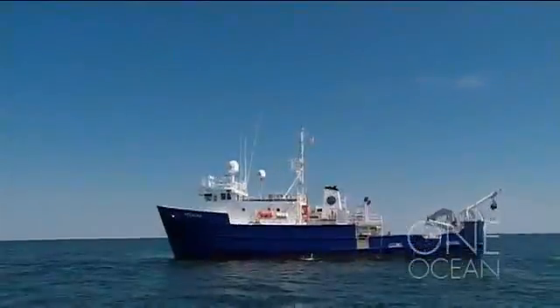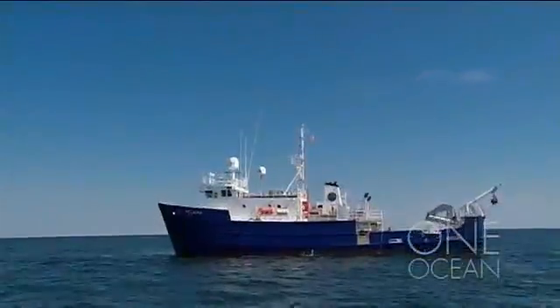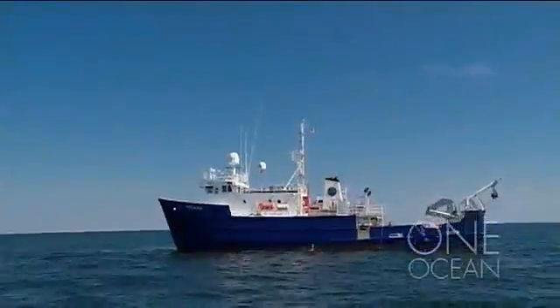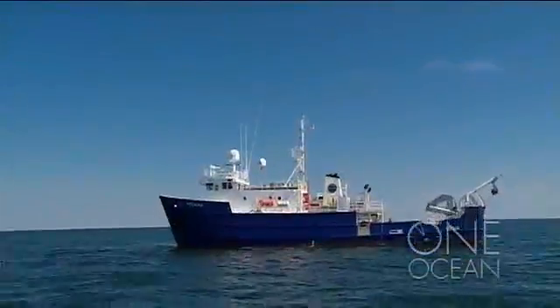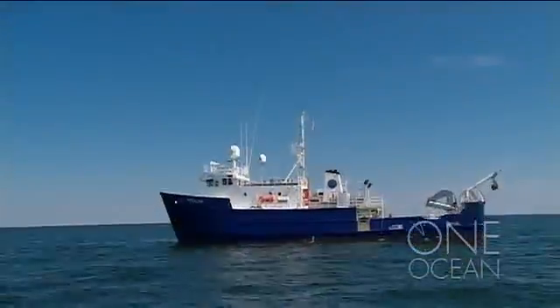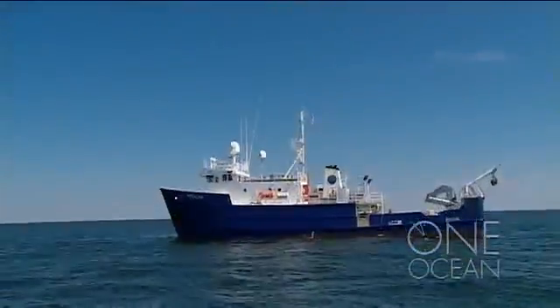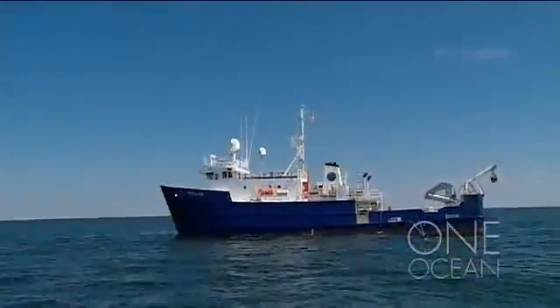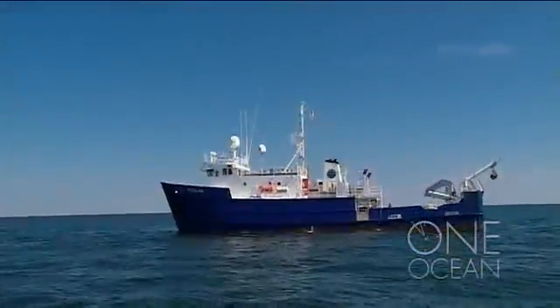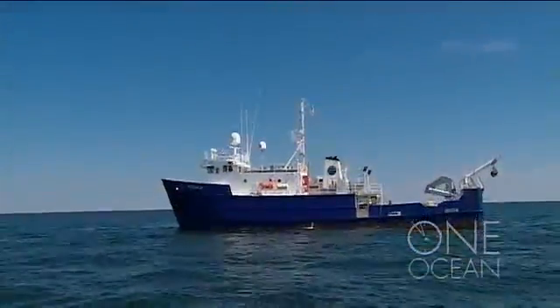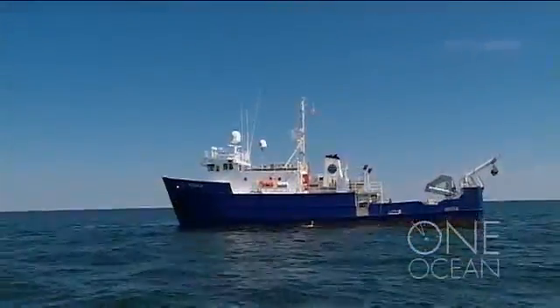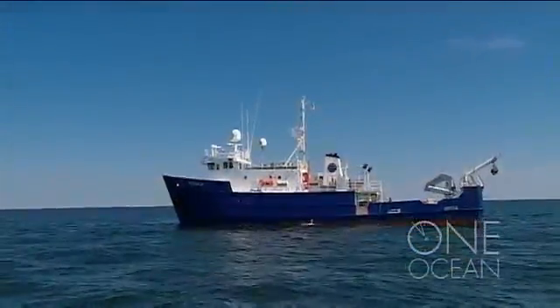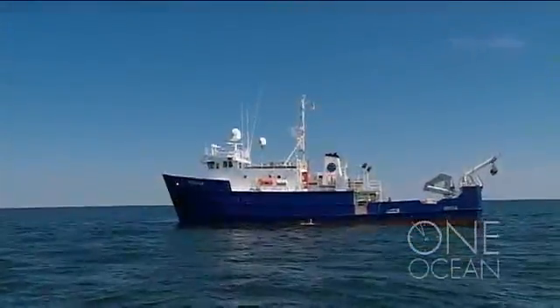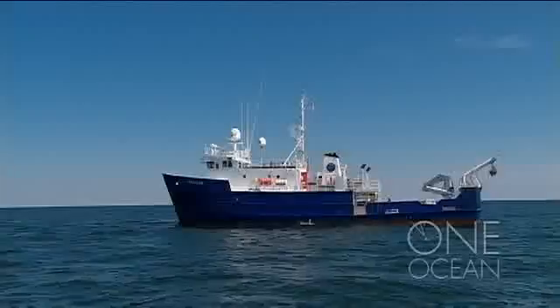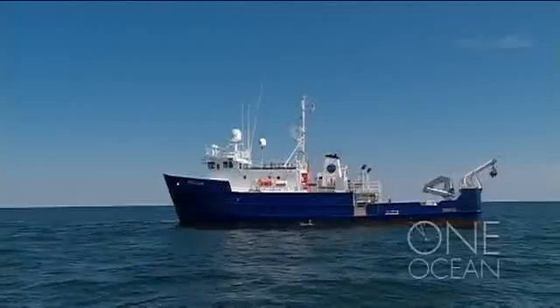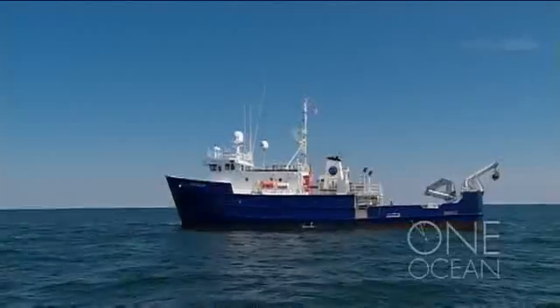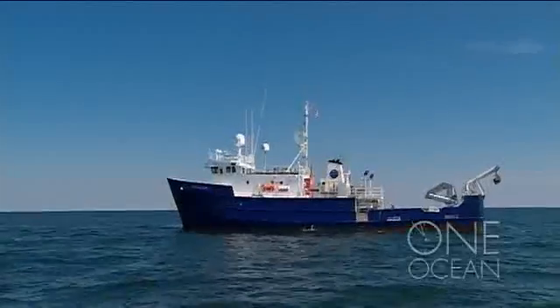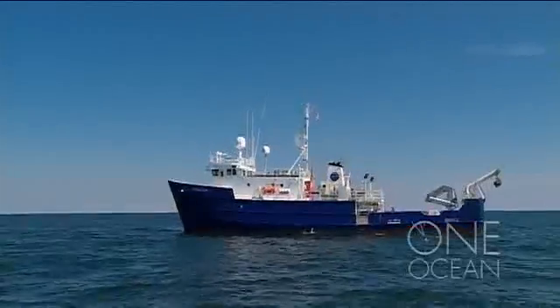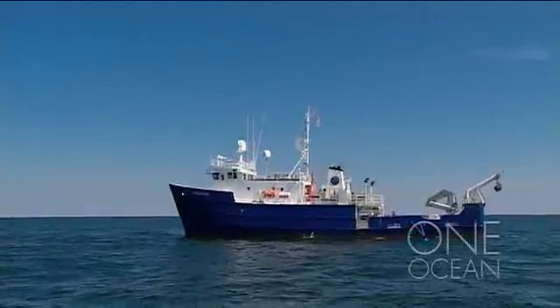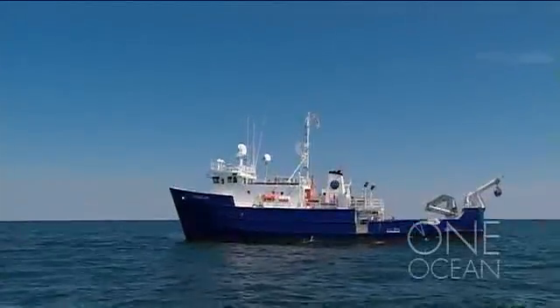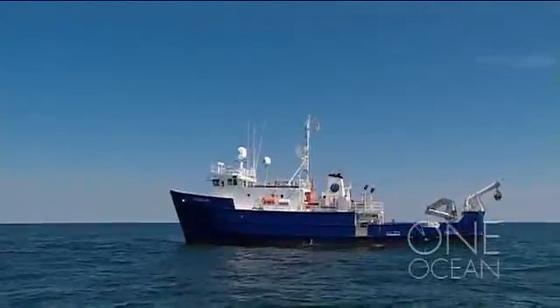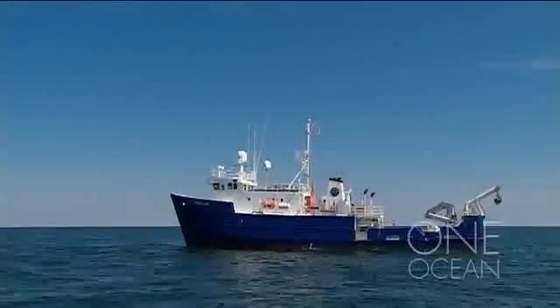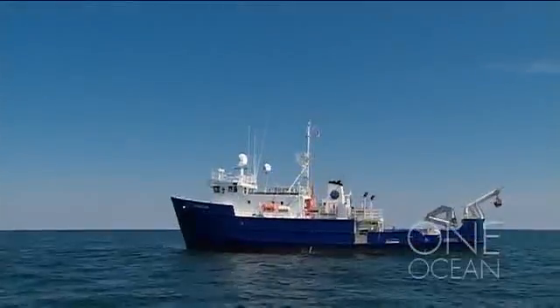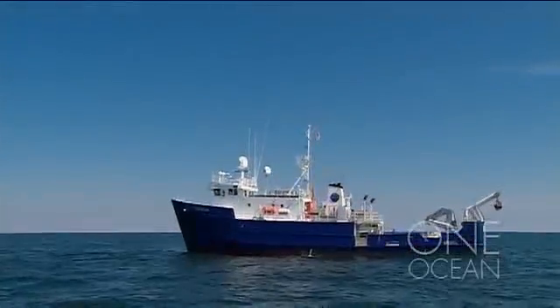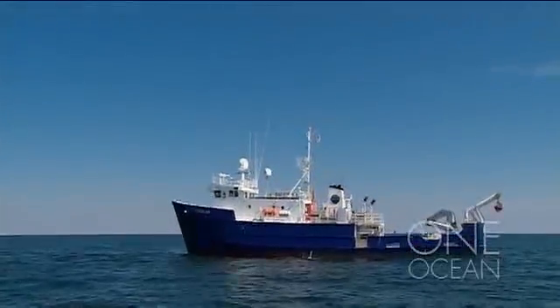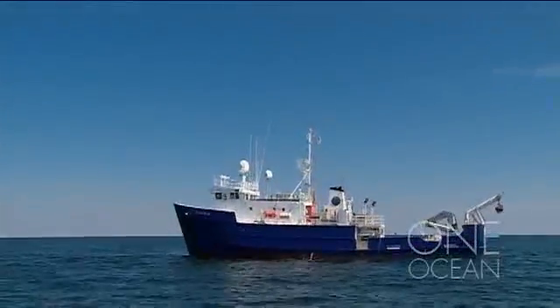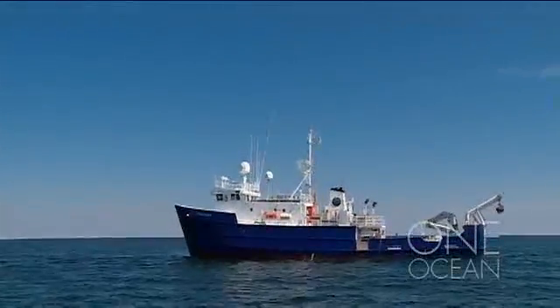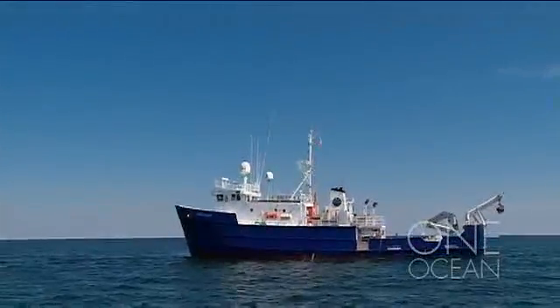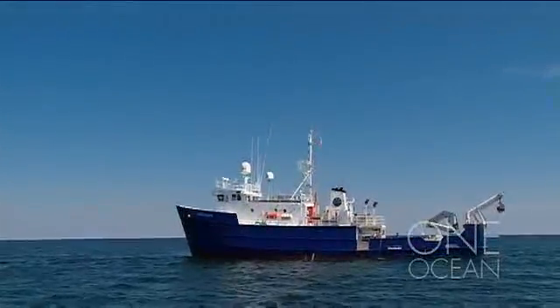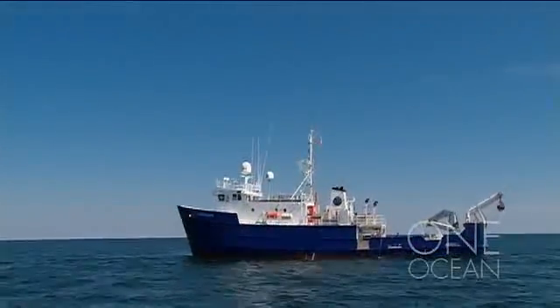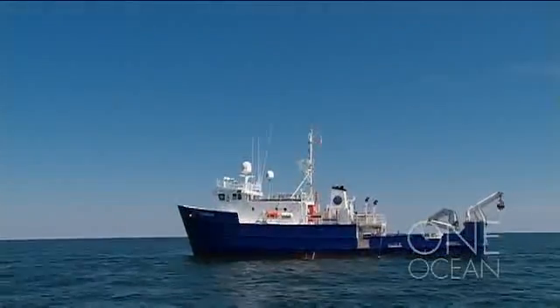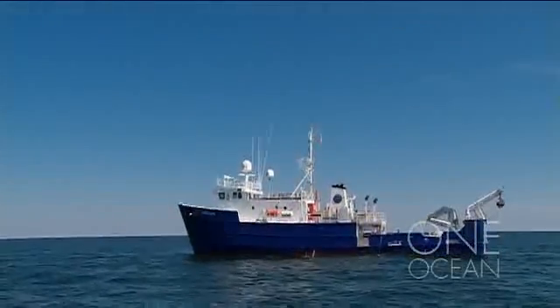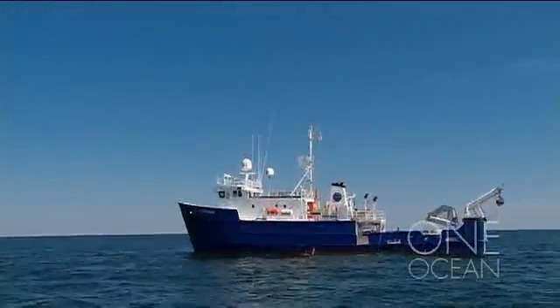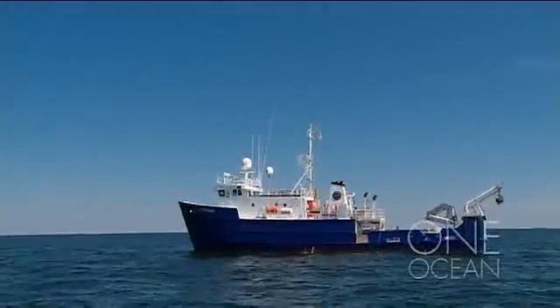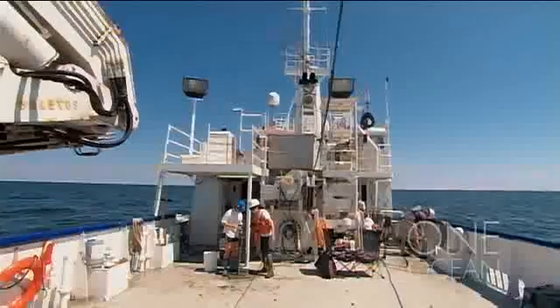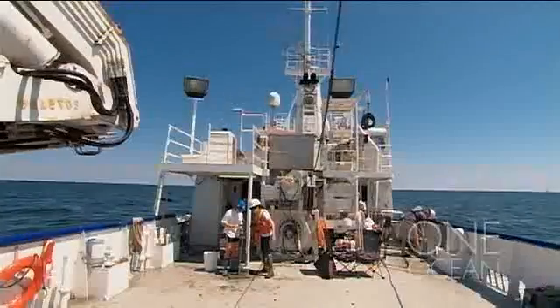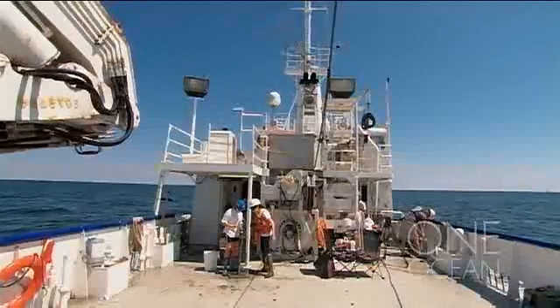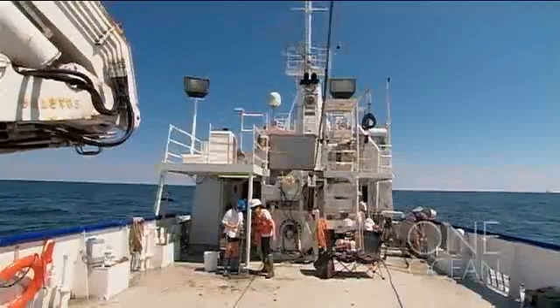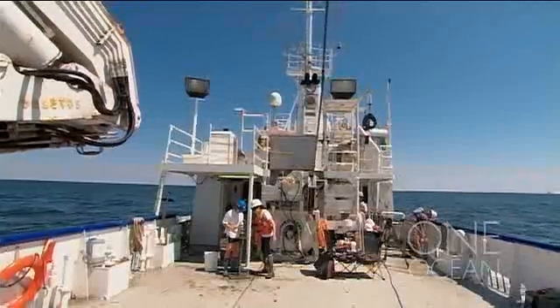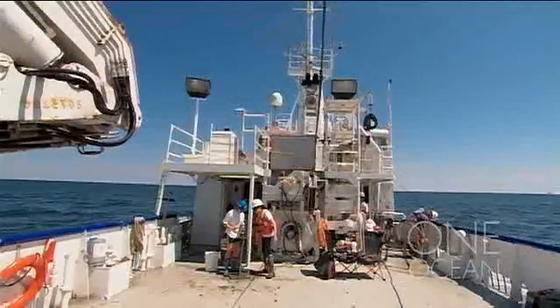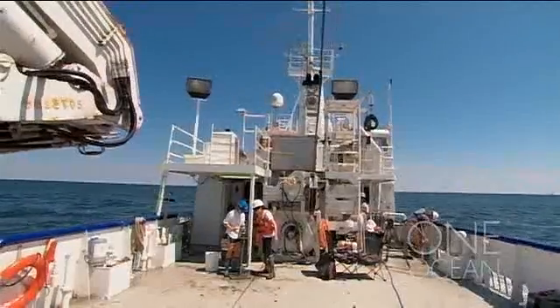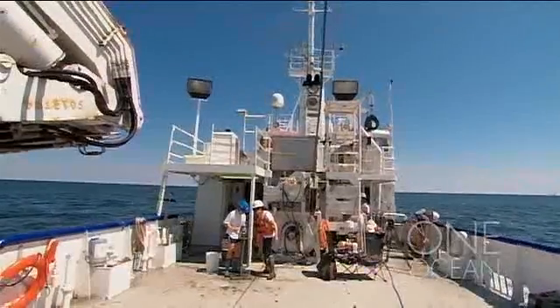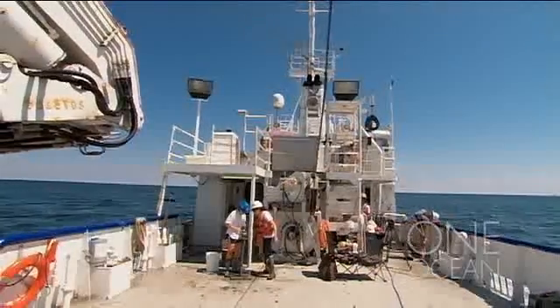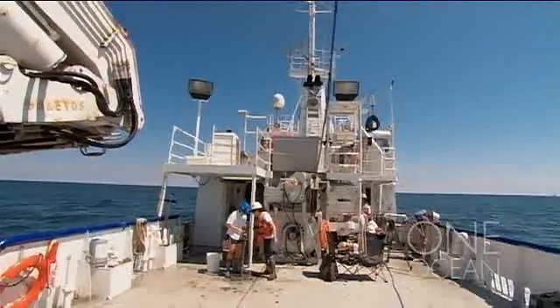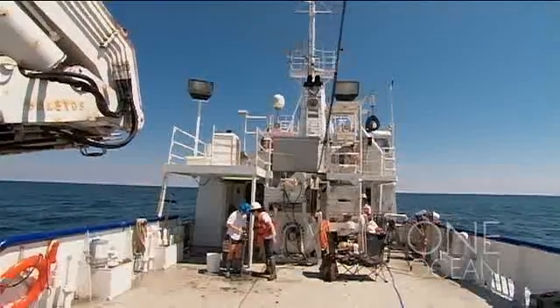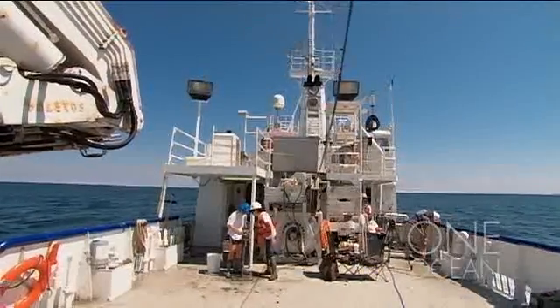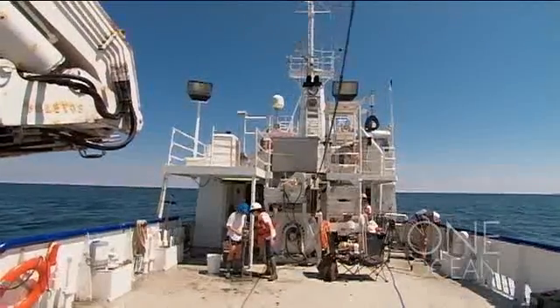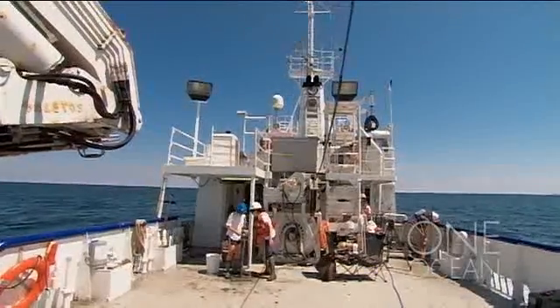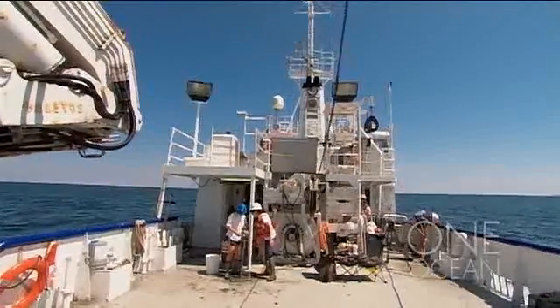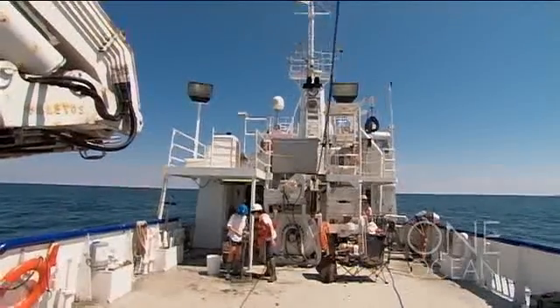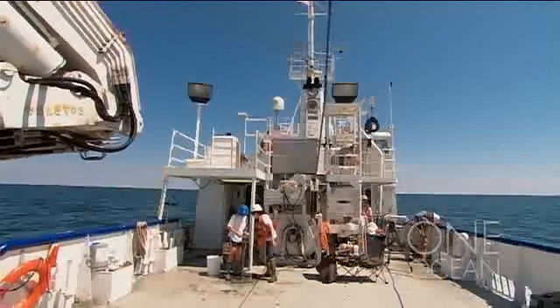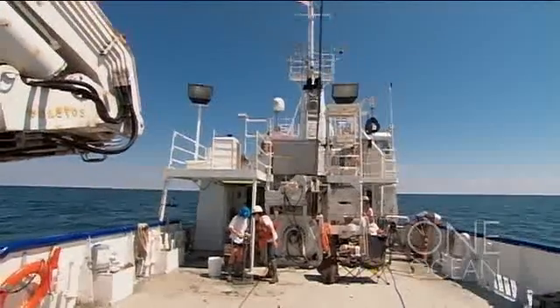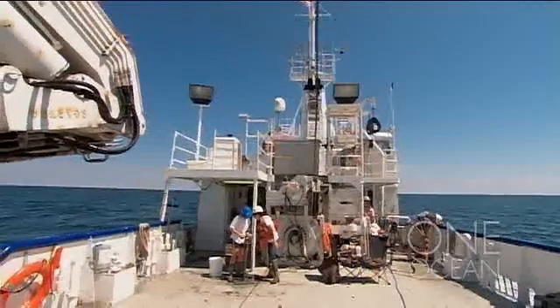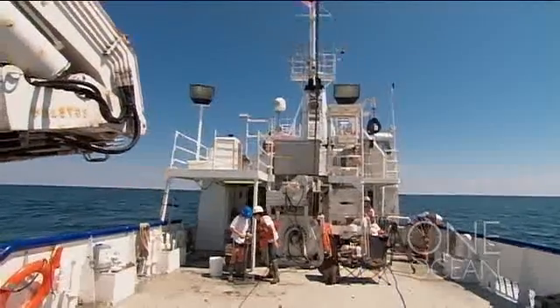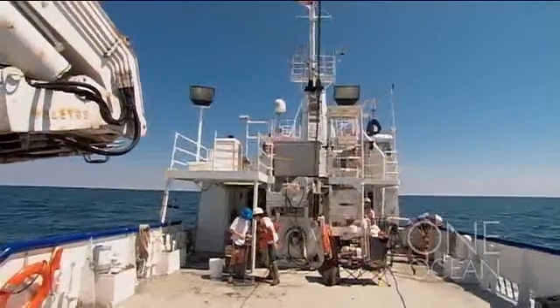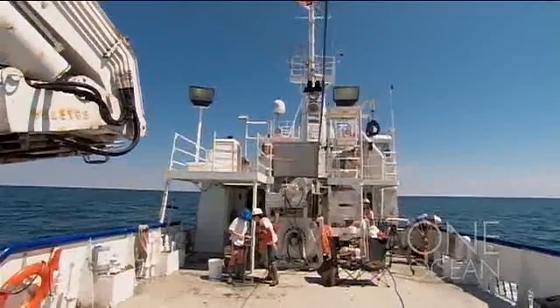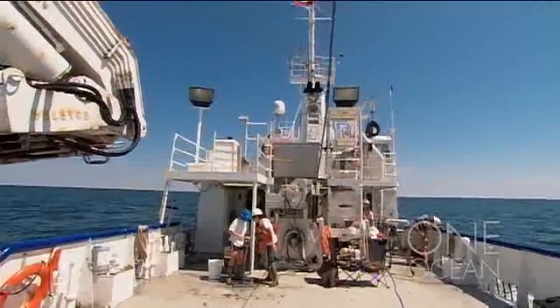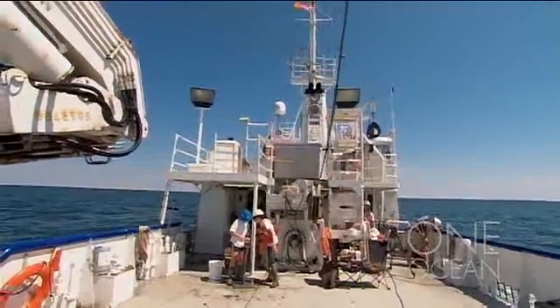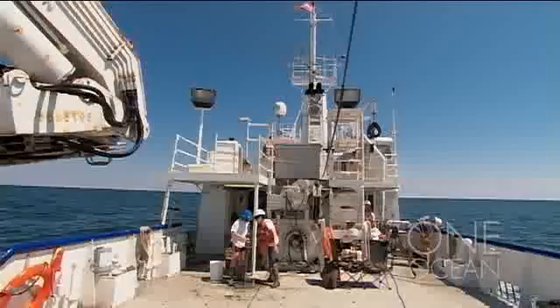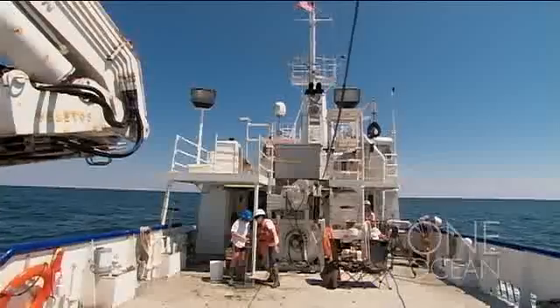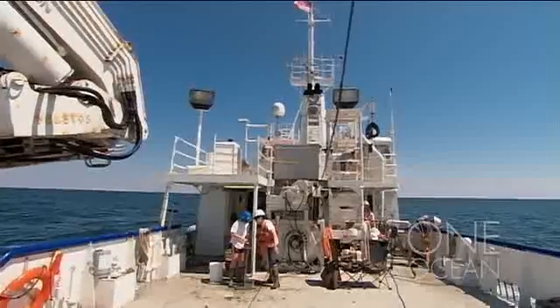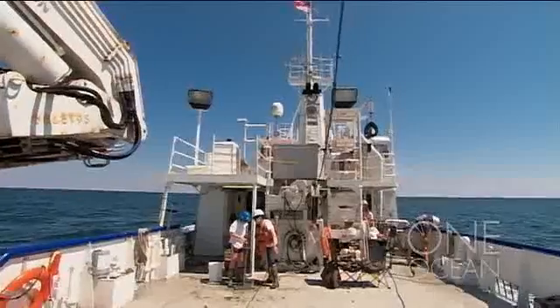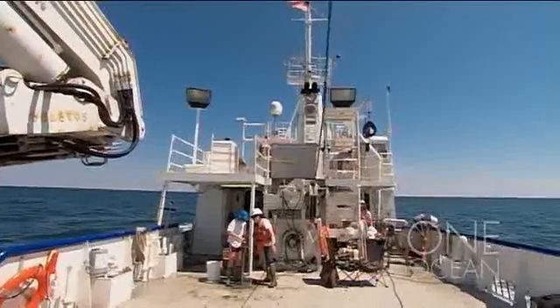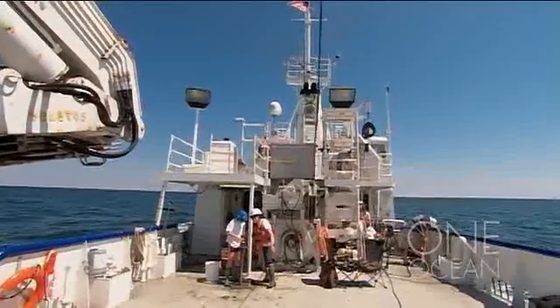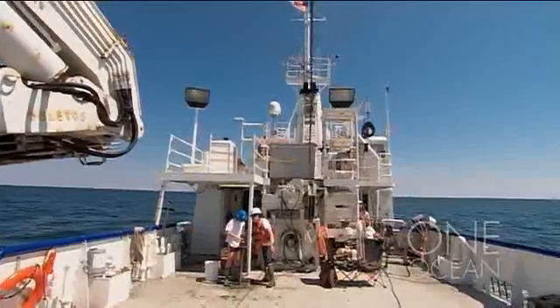Only the Pelican, out on its annual expedition to map one of the world's largest human-caused dead zones.